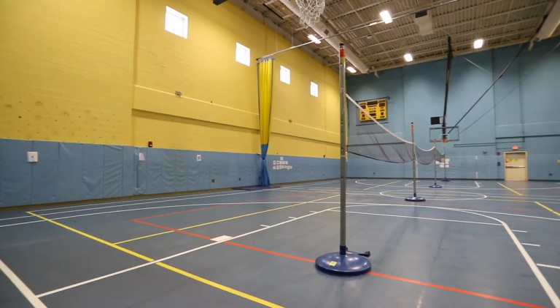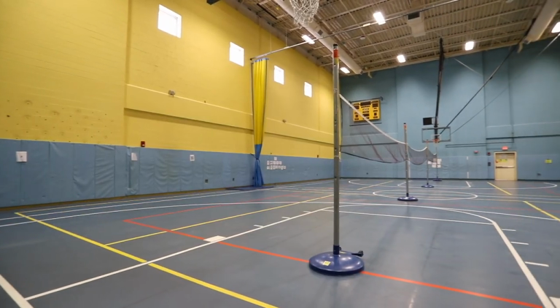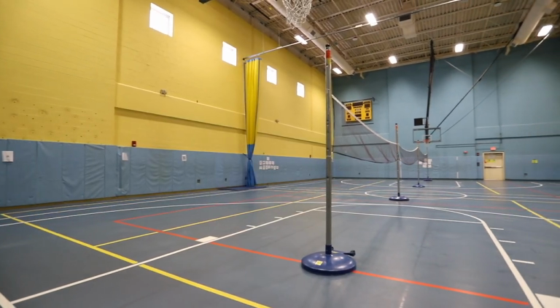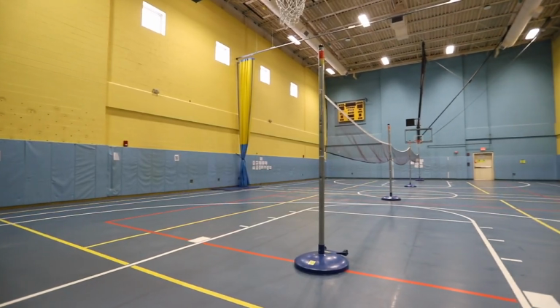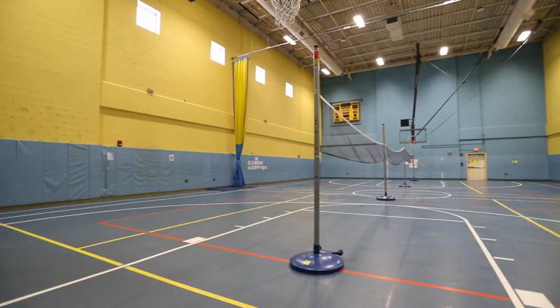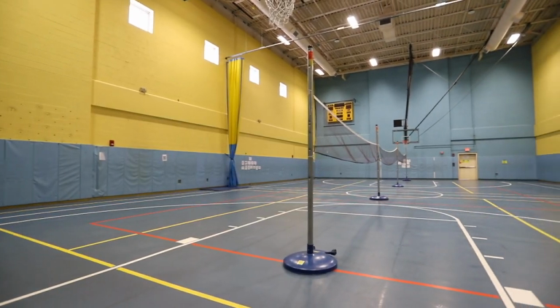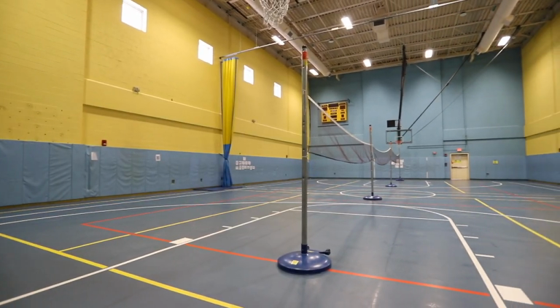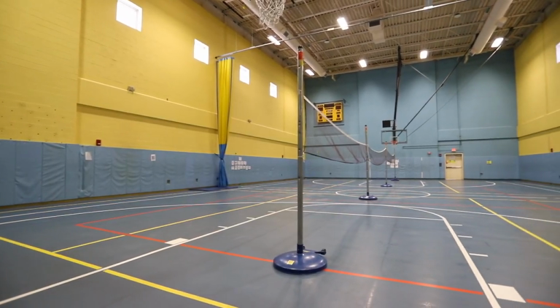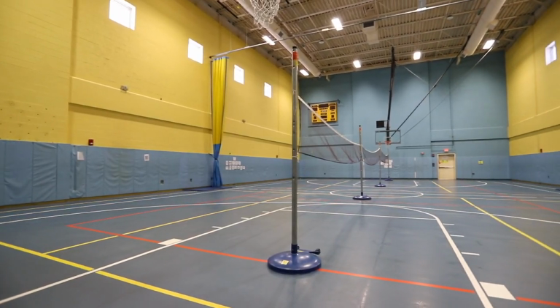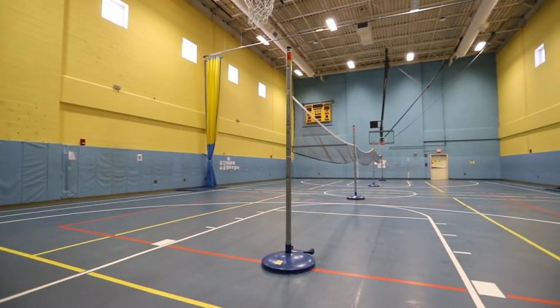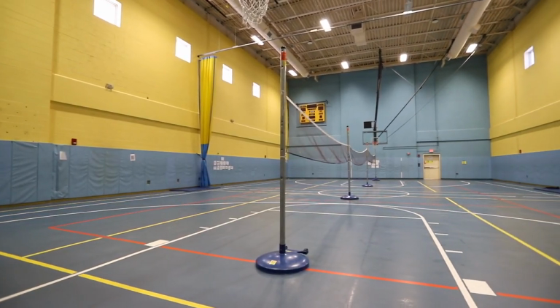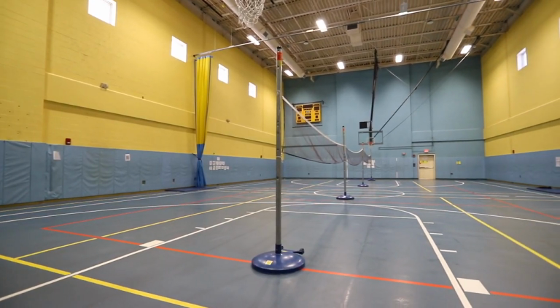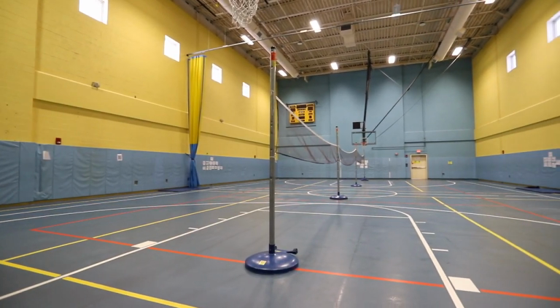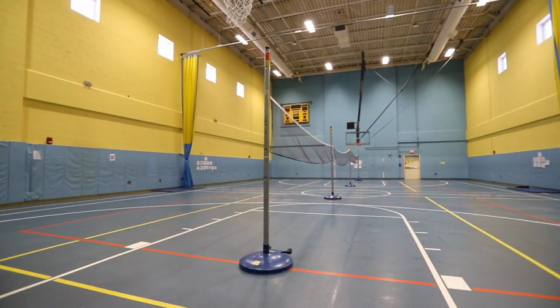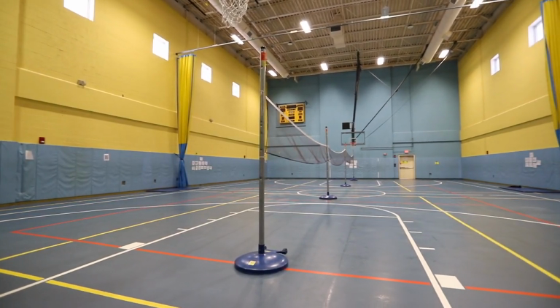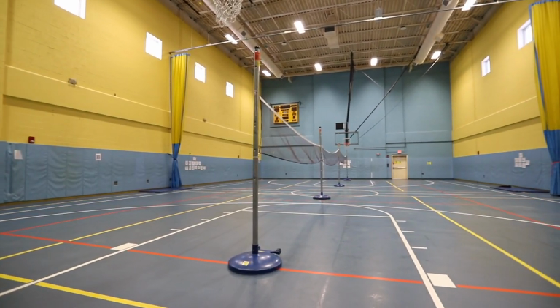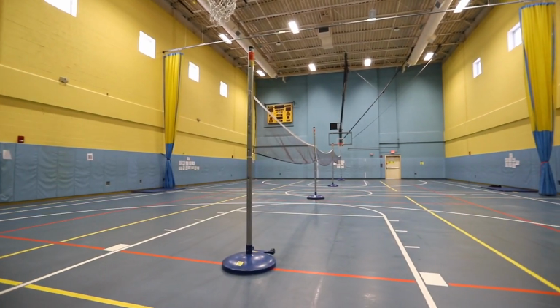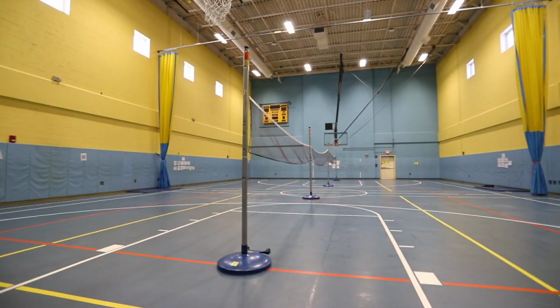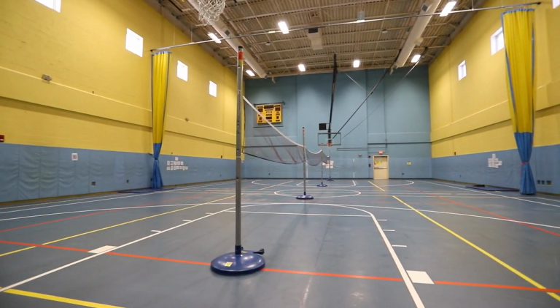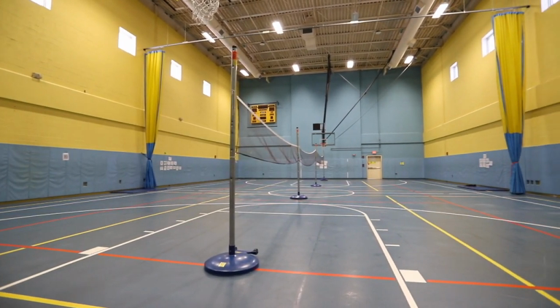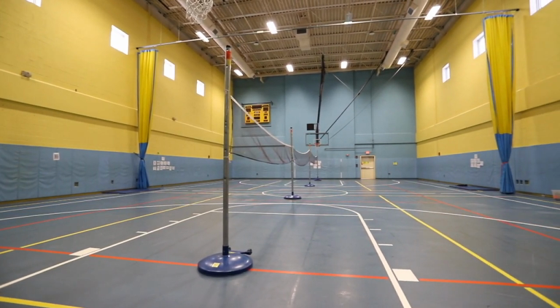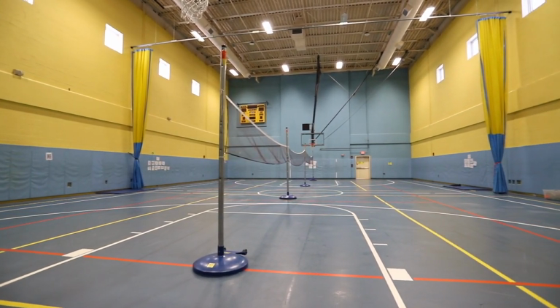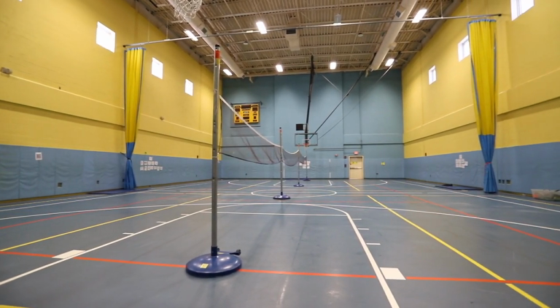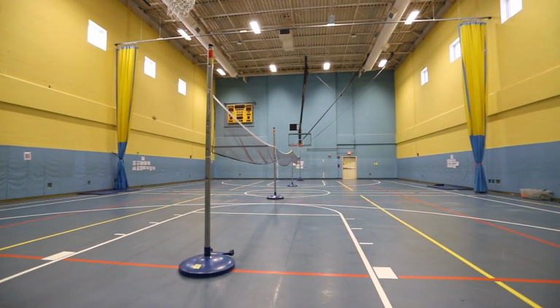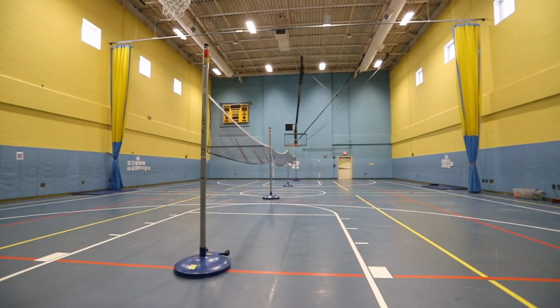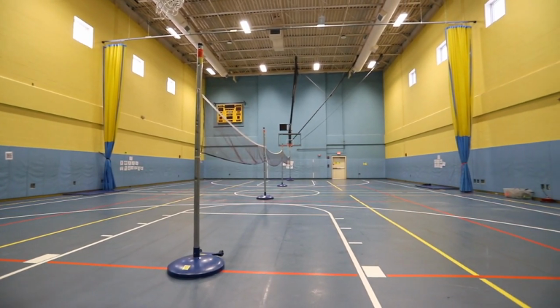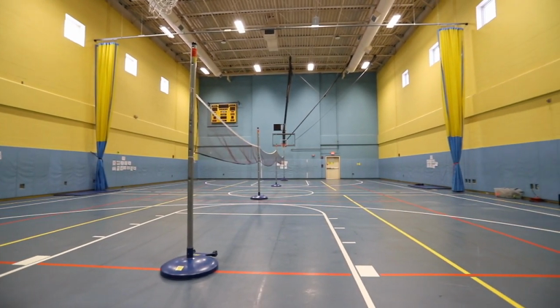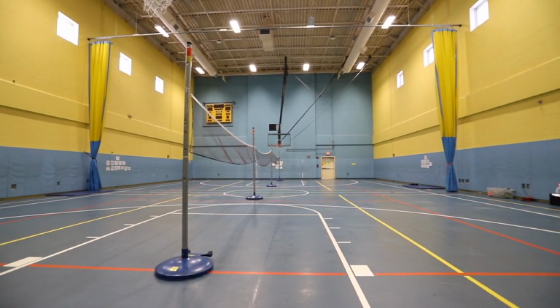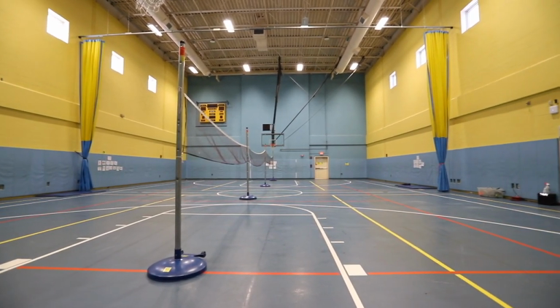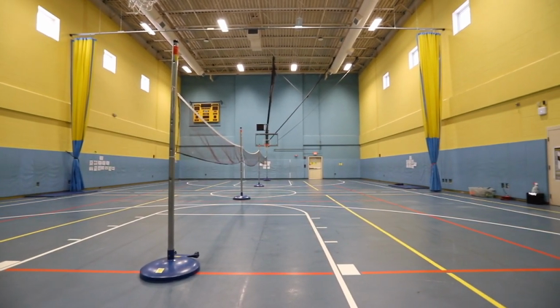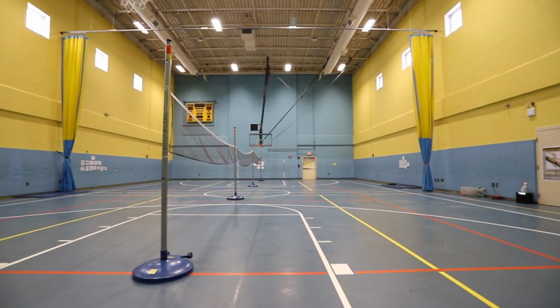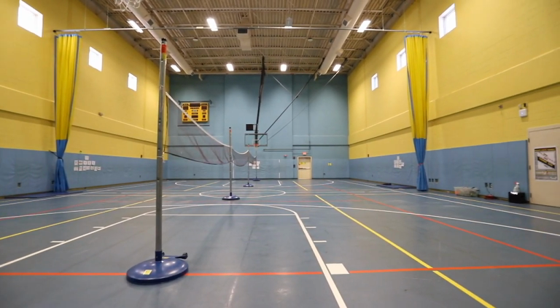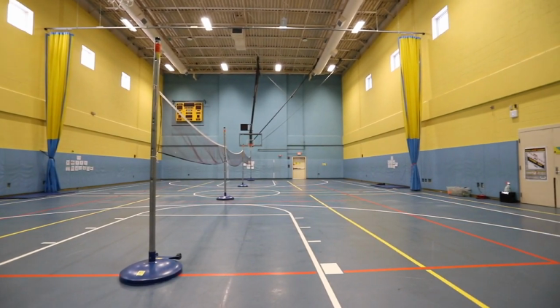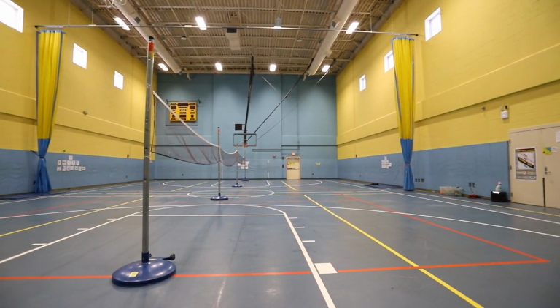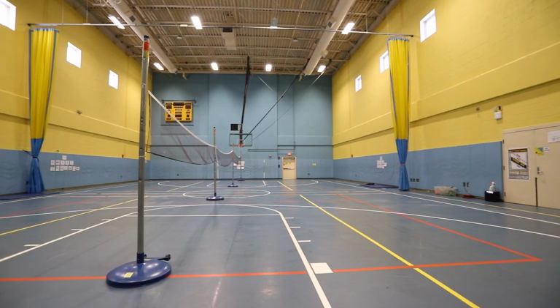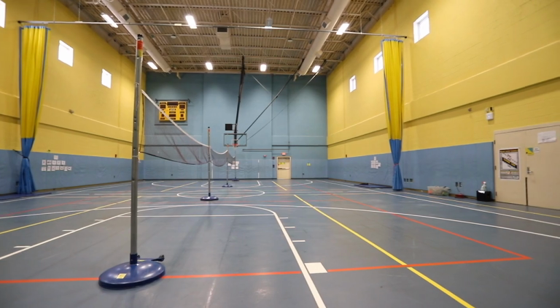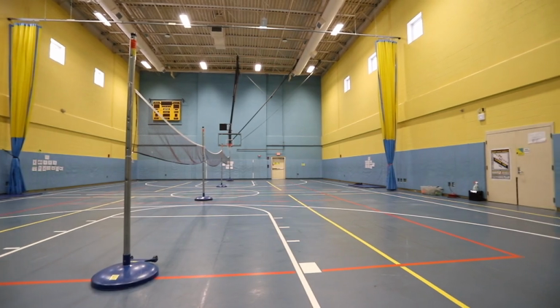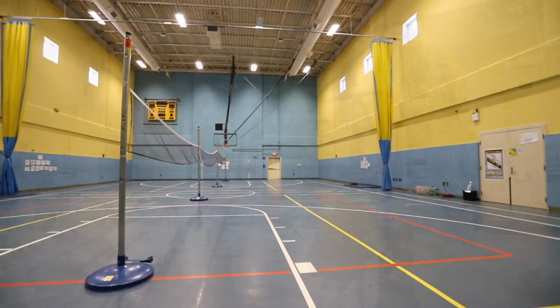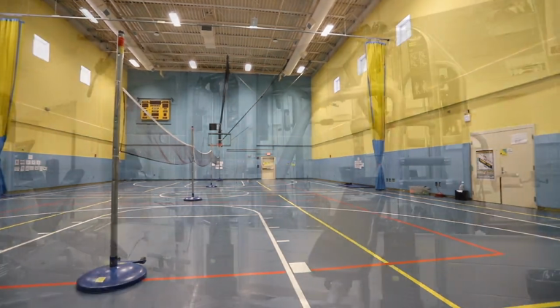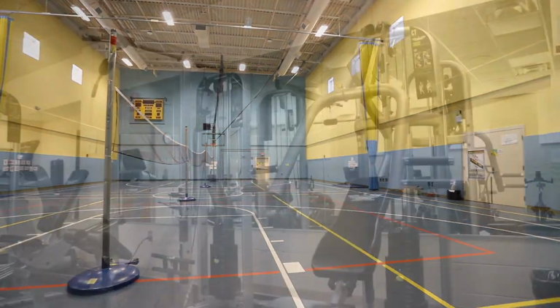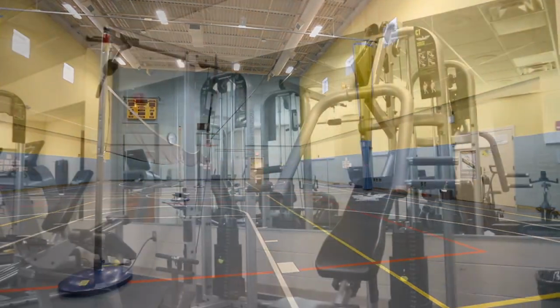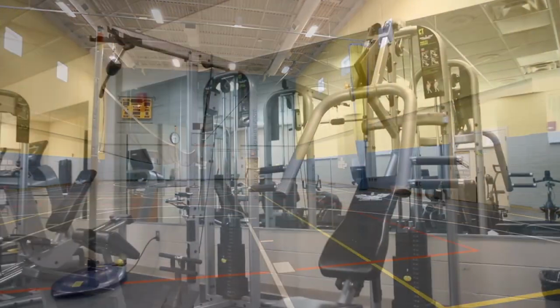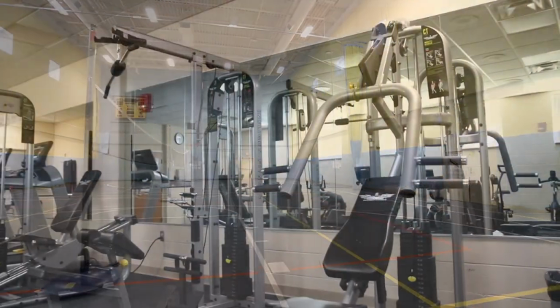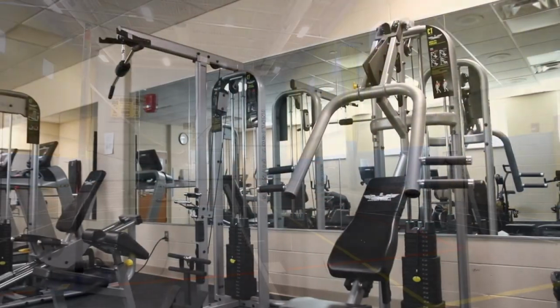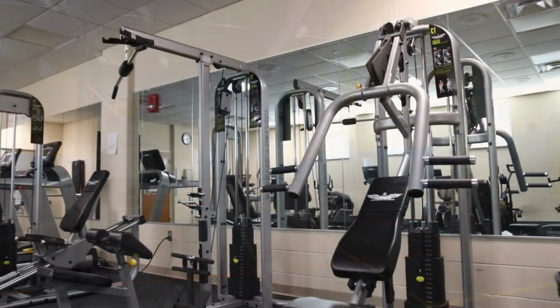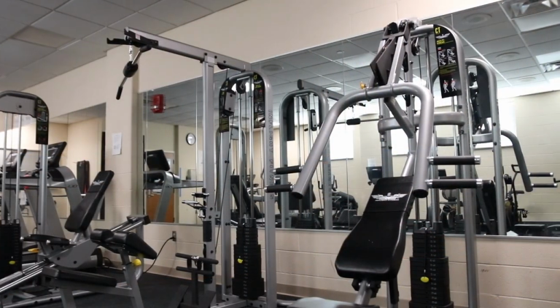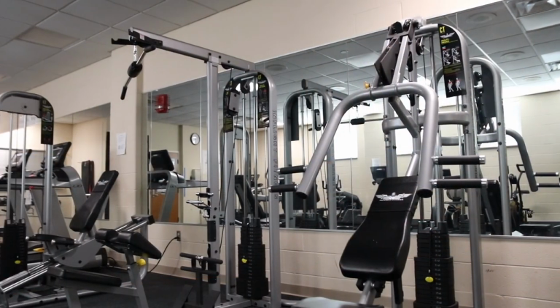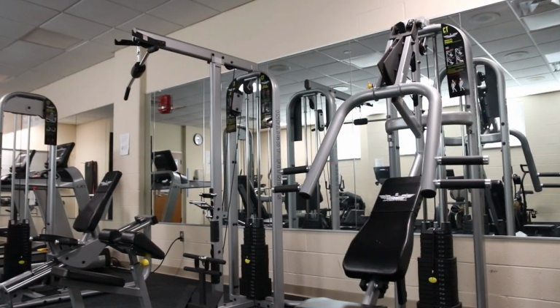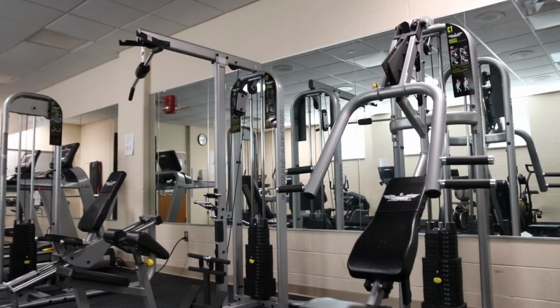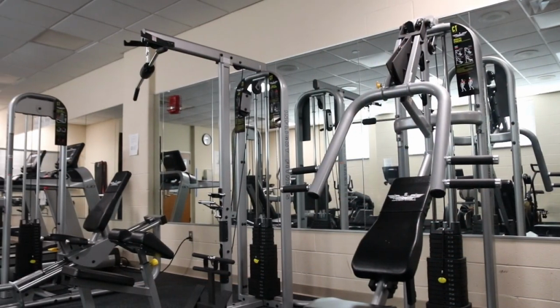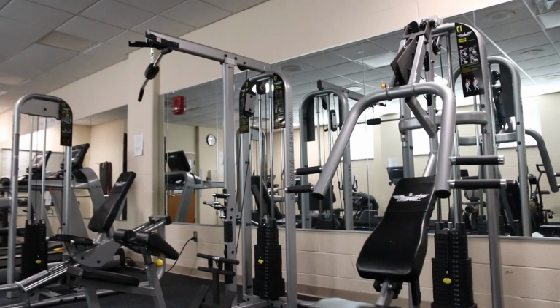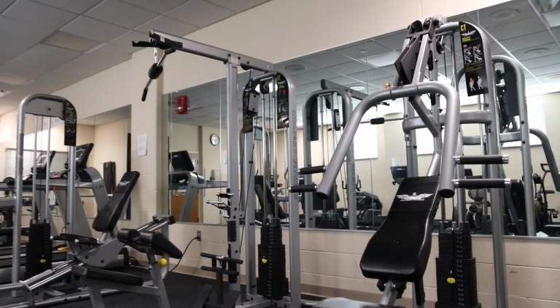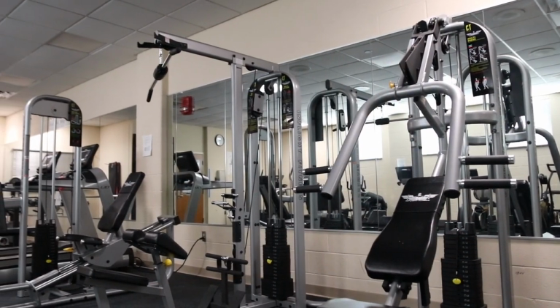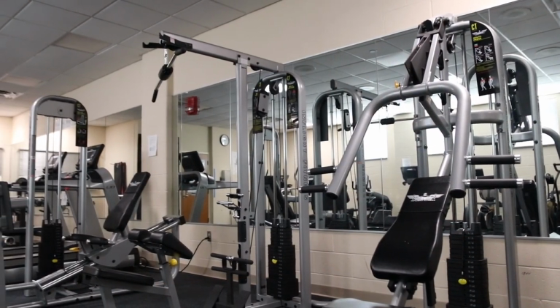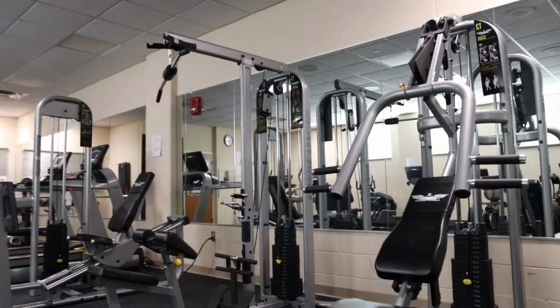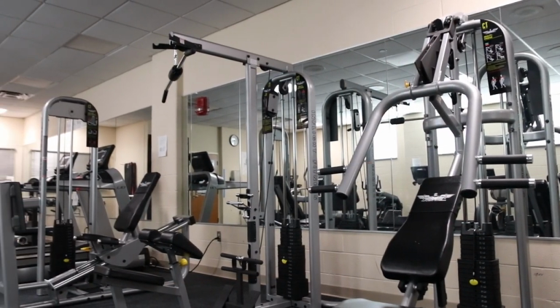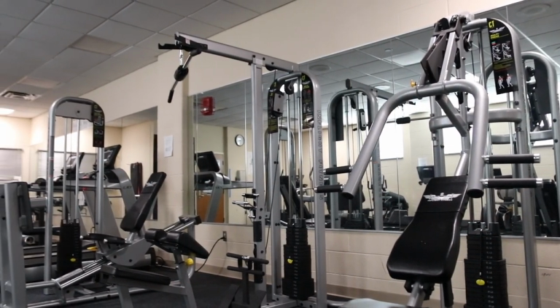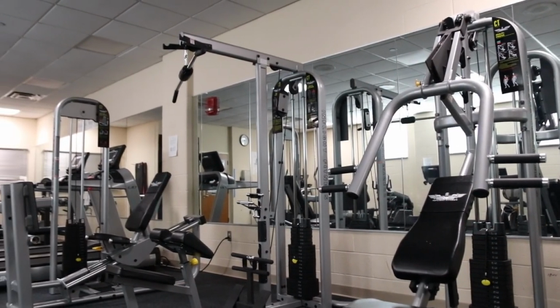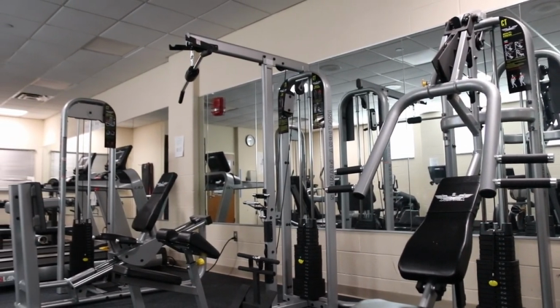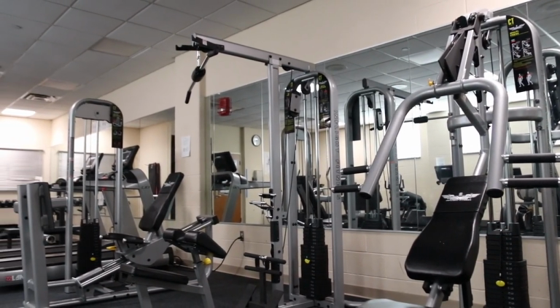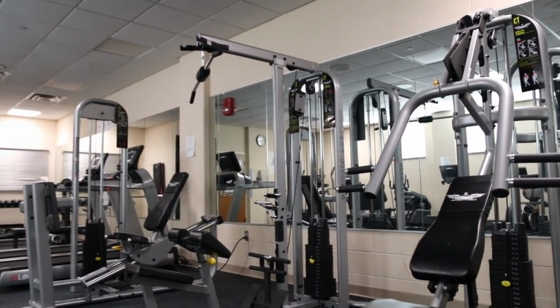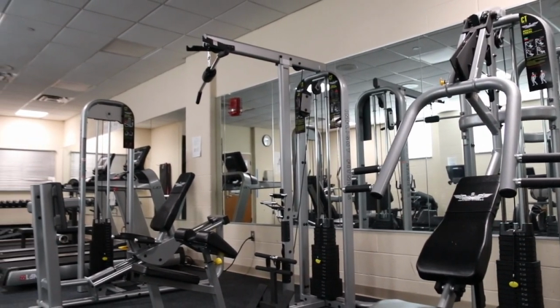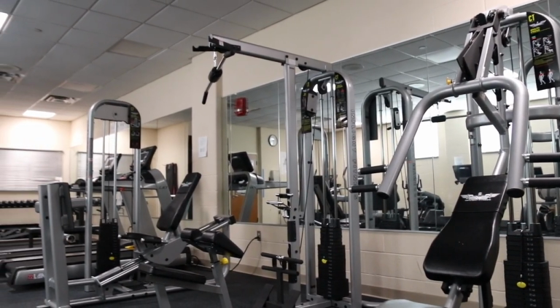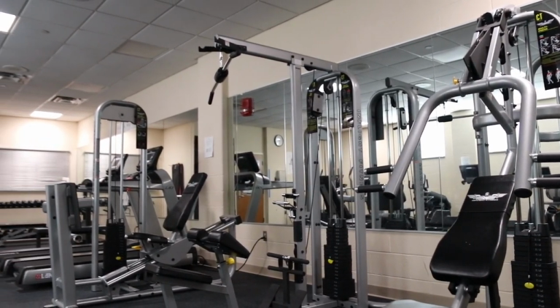This is our gymnasium where students will take P.E. and health classes. Attached to the gym is our new fitness room equipped with cardio and weight machines.